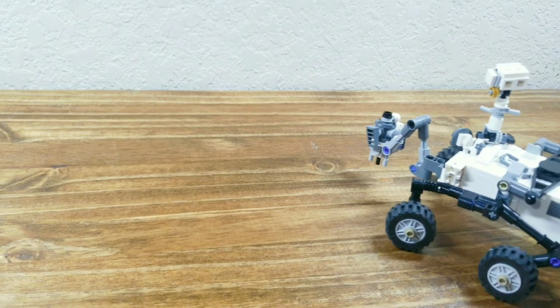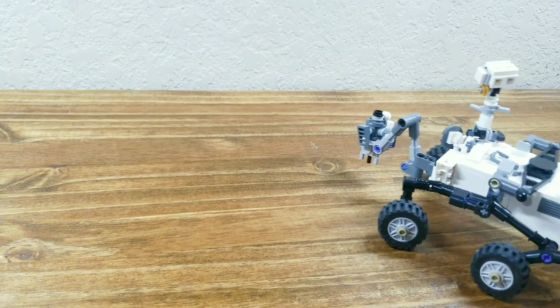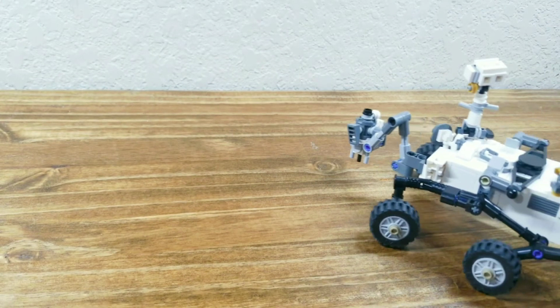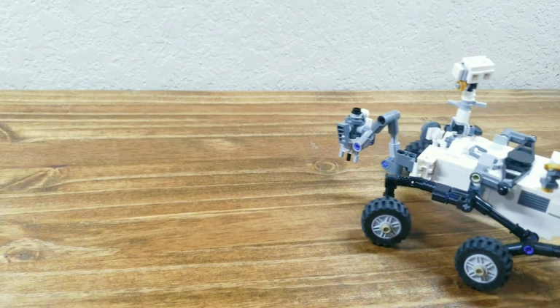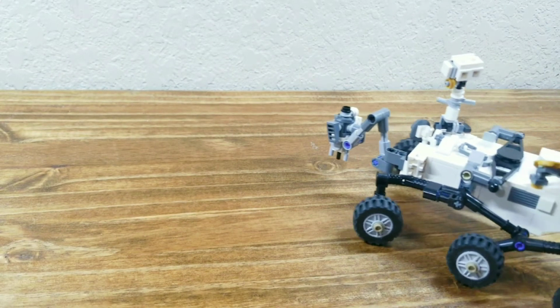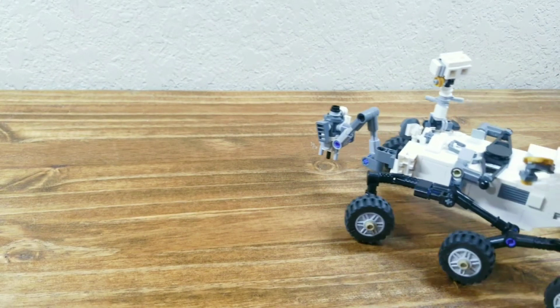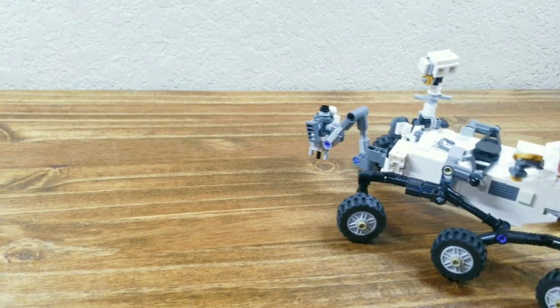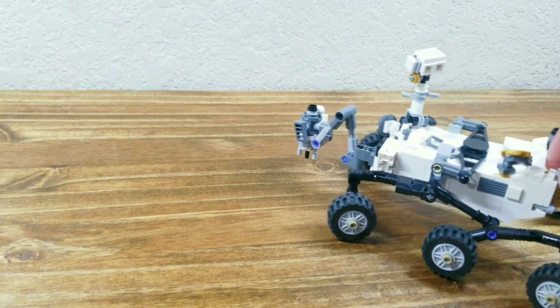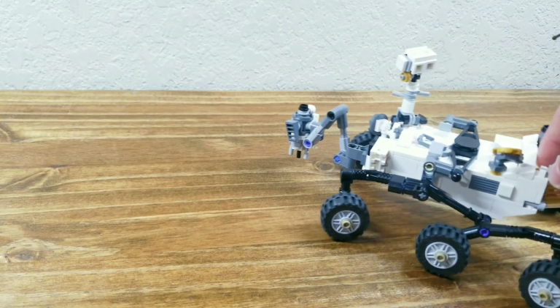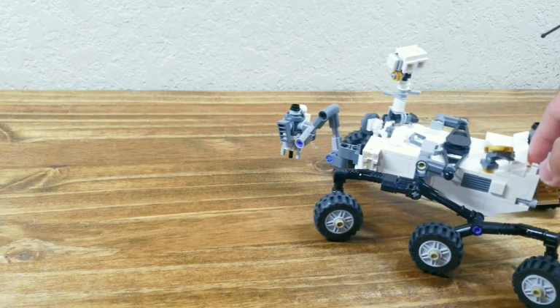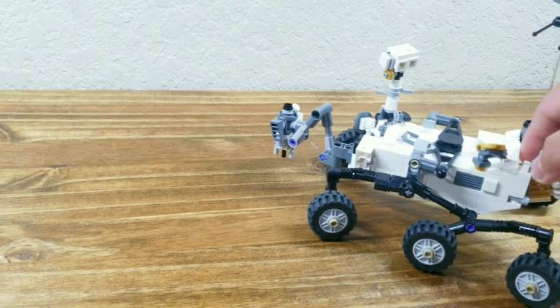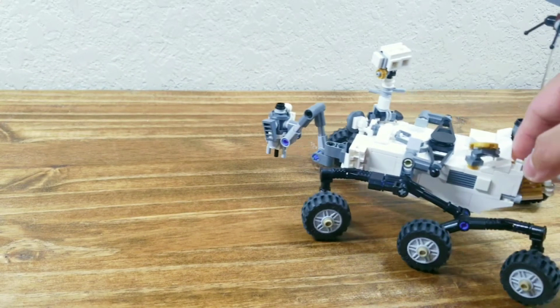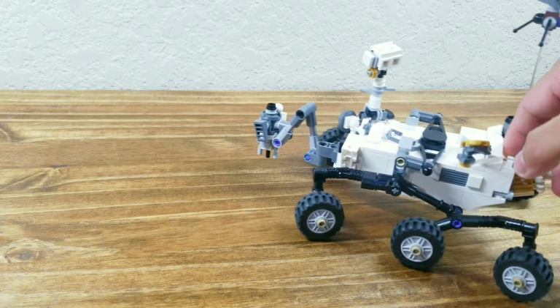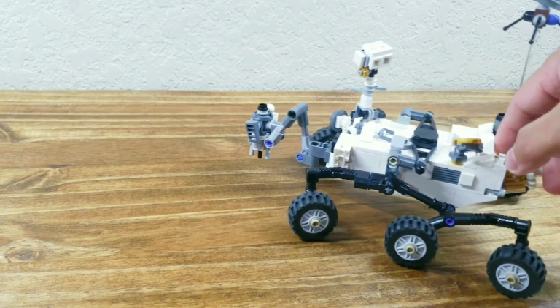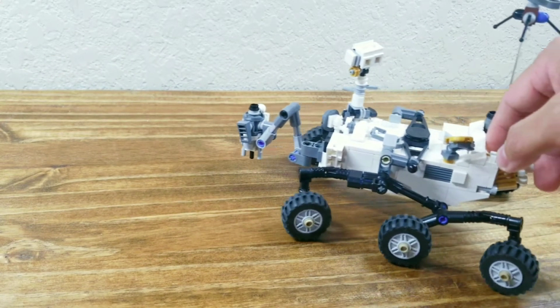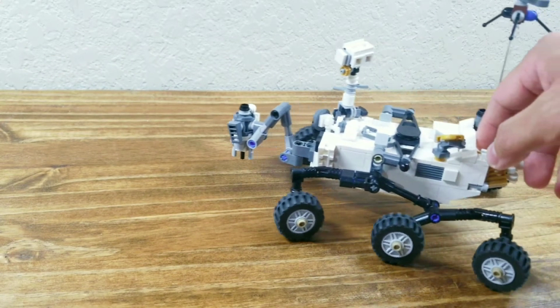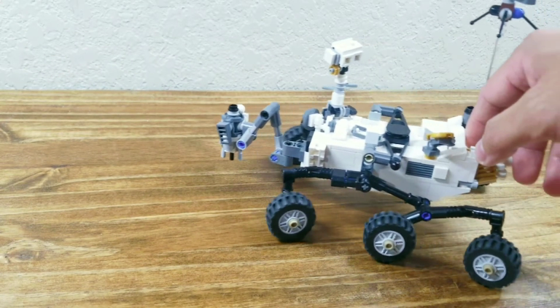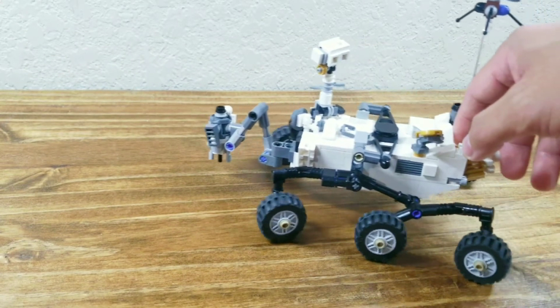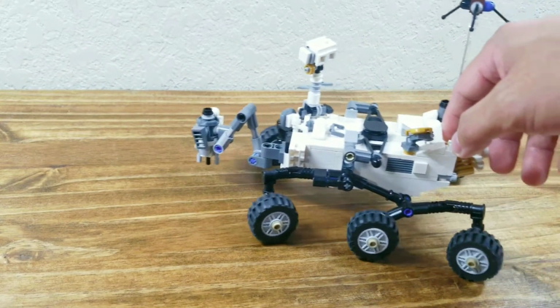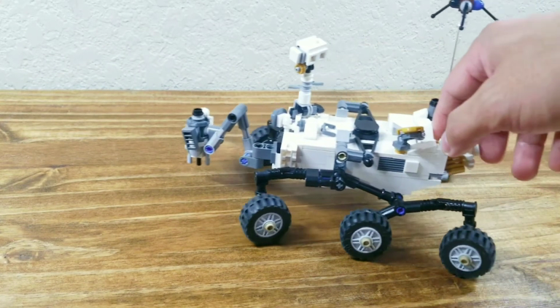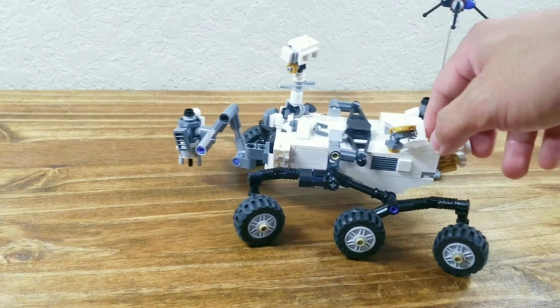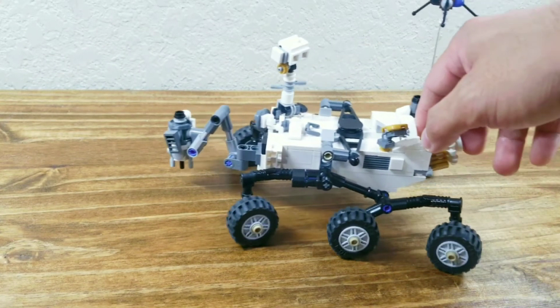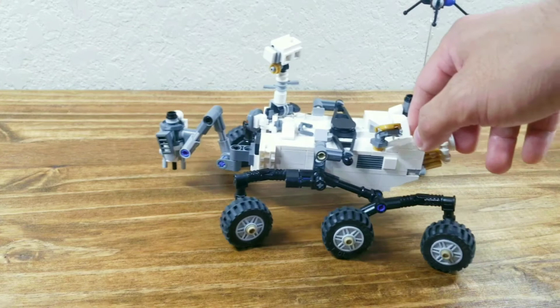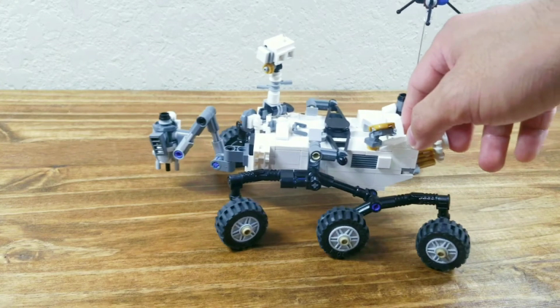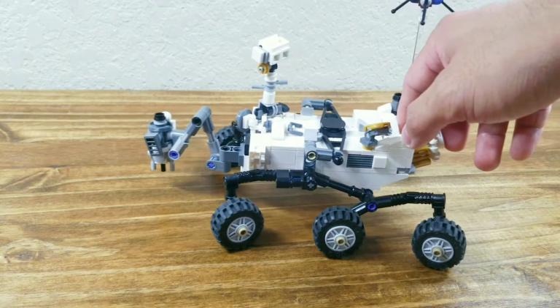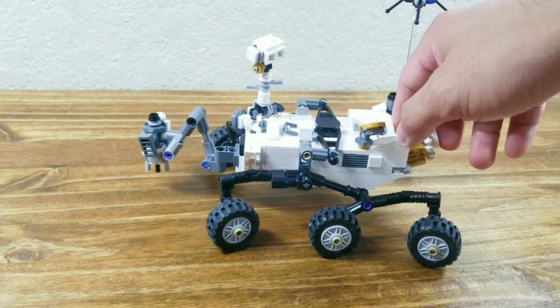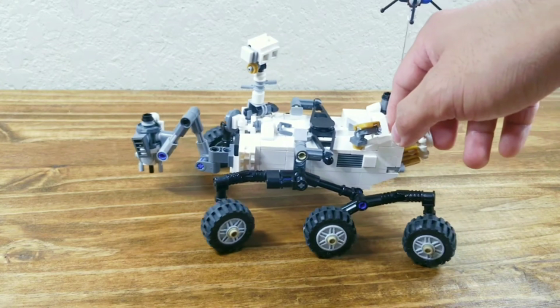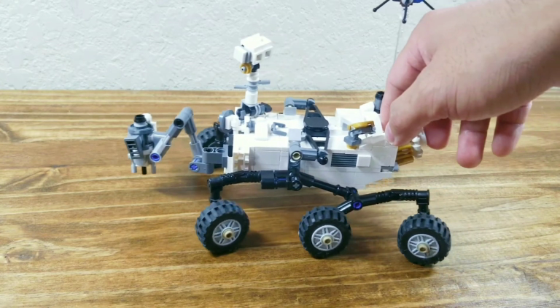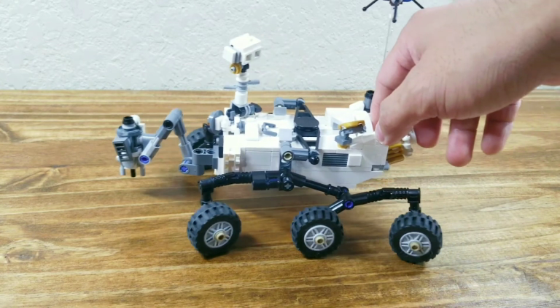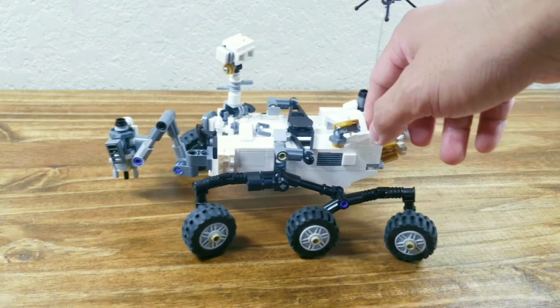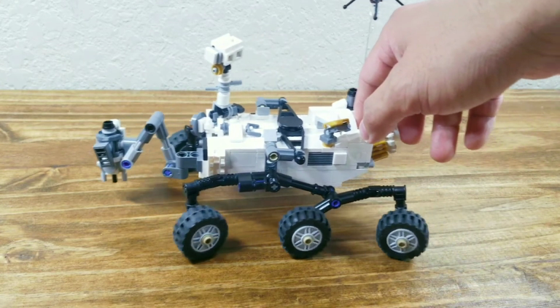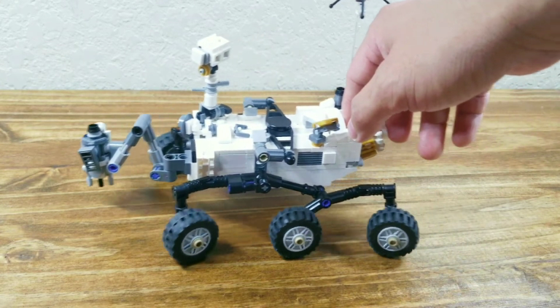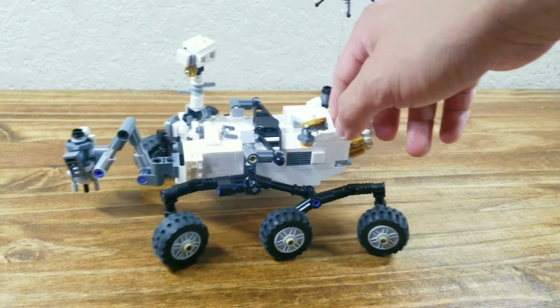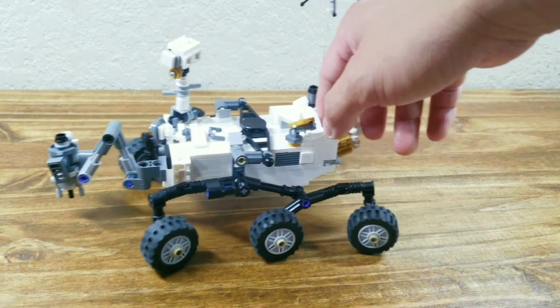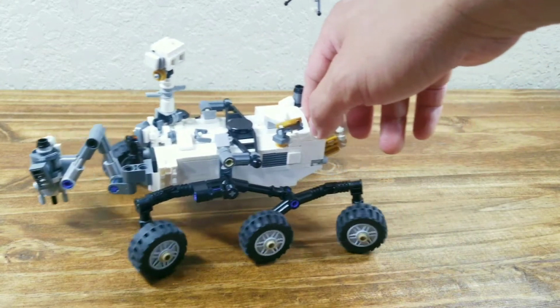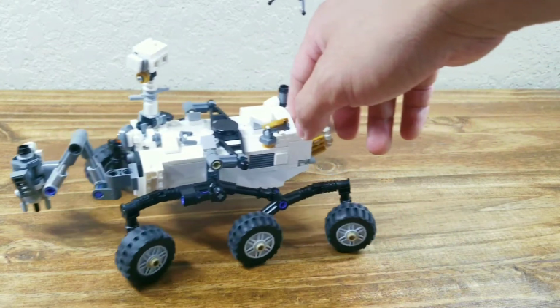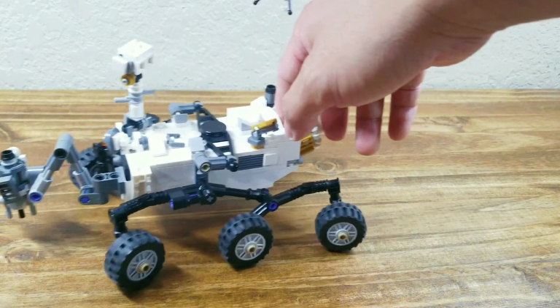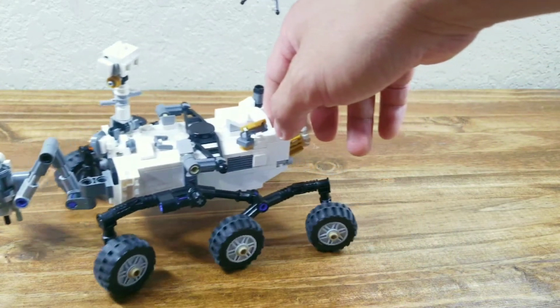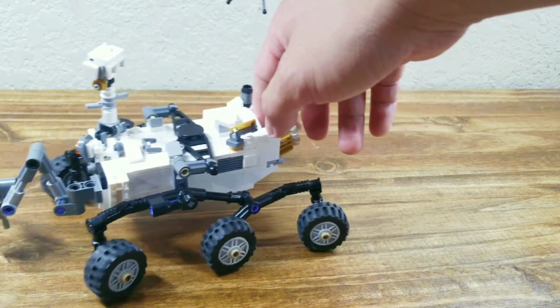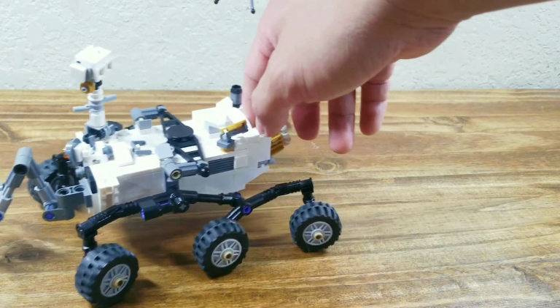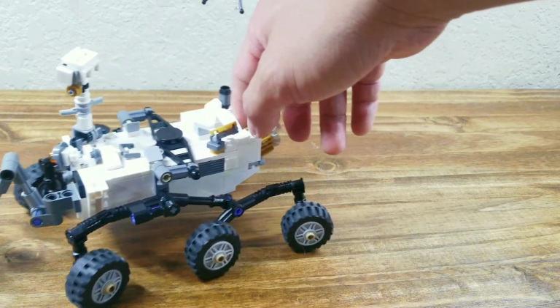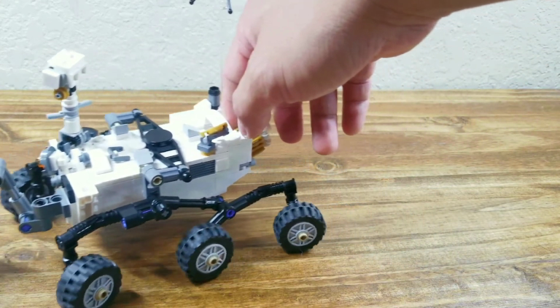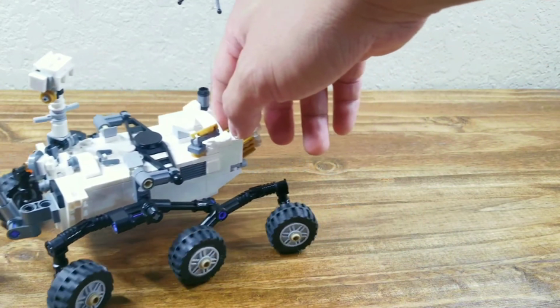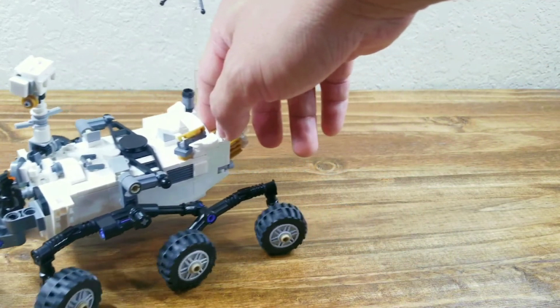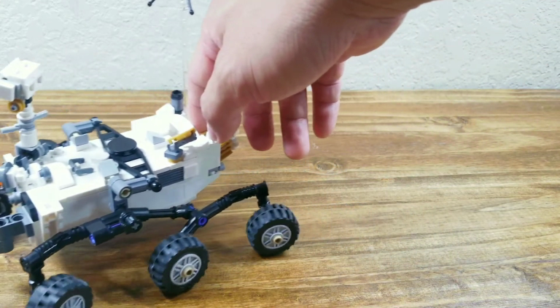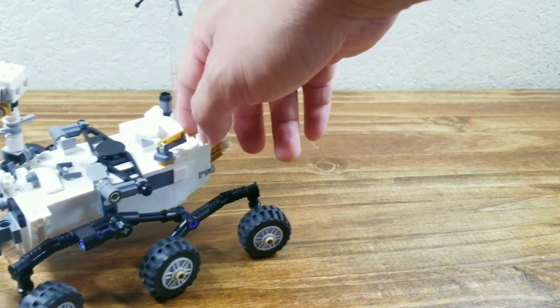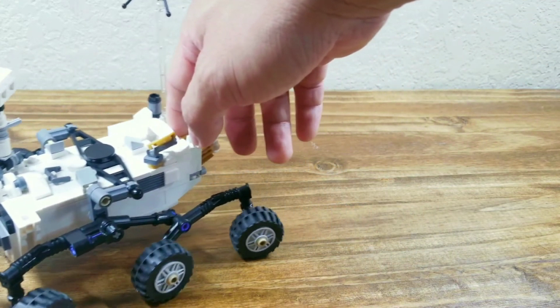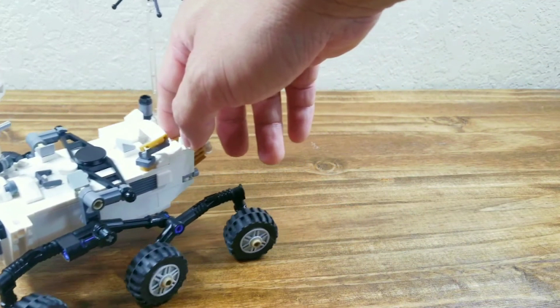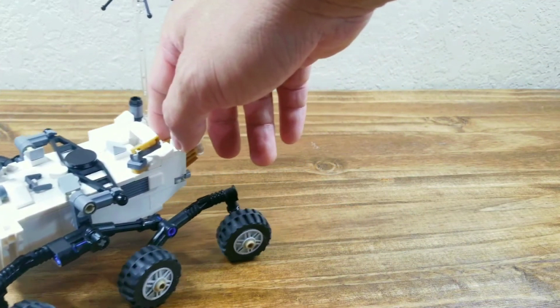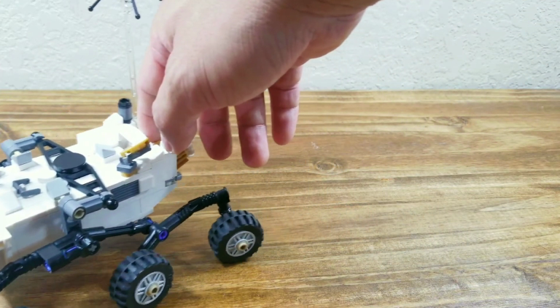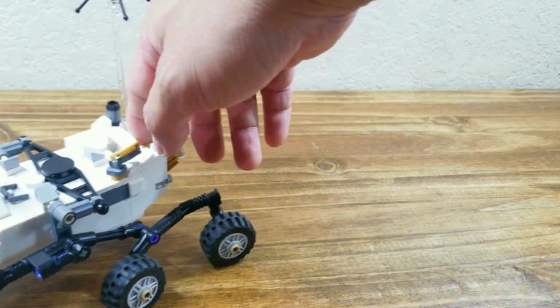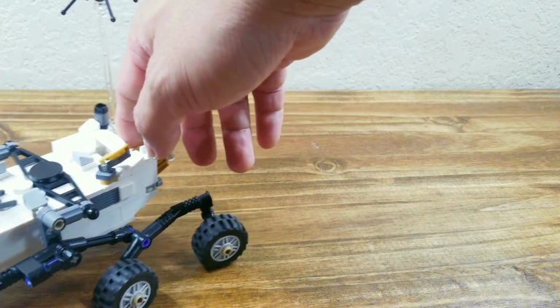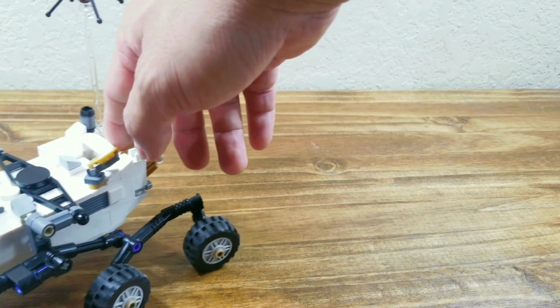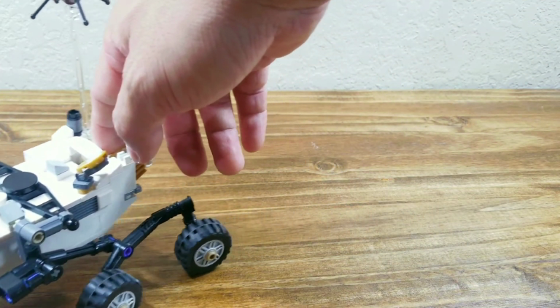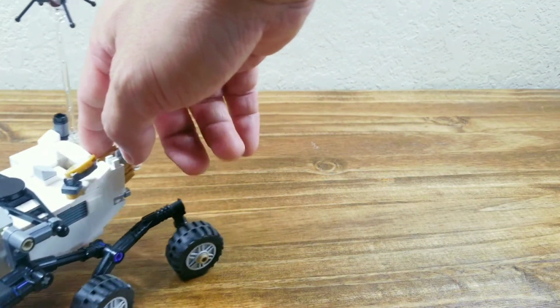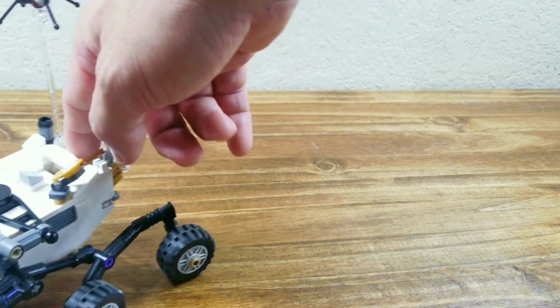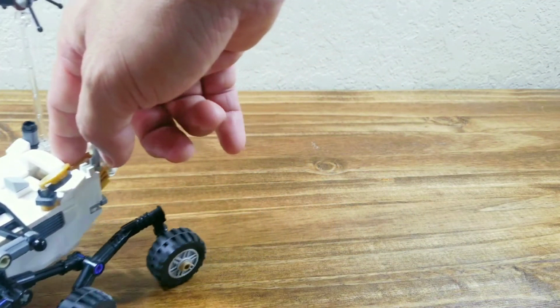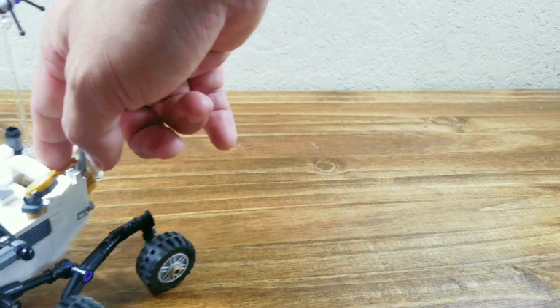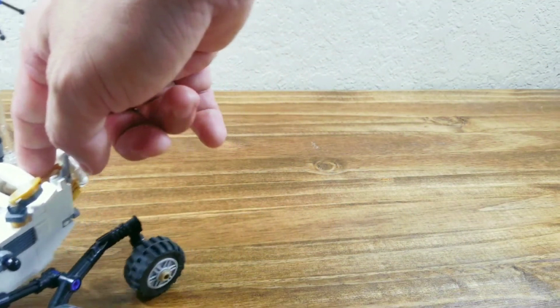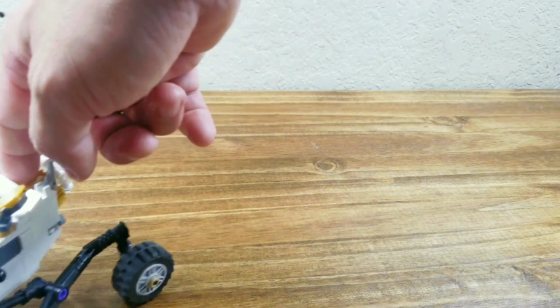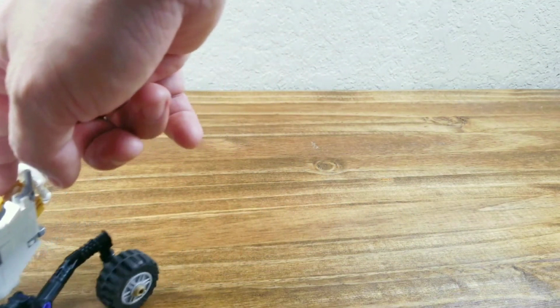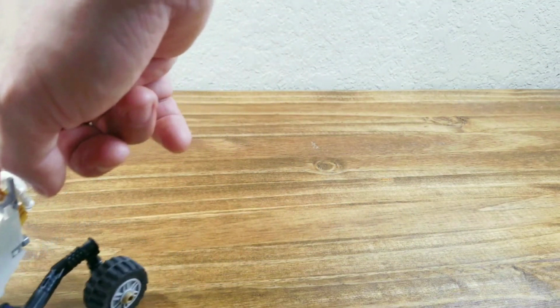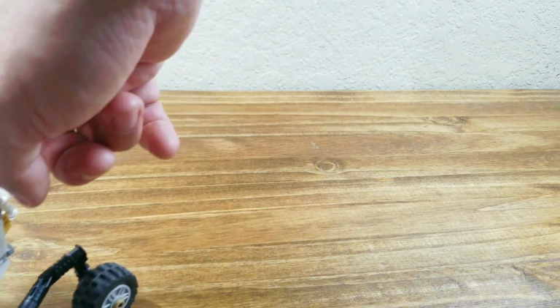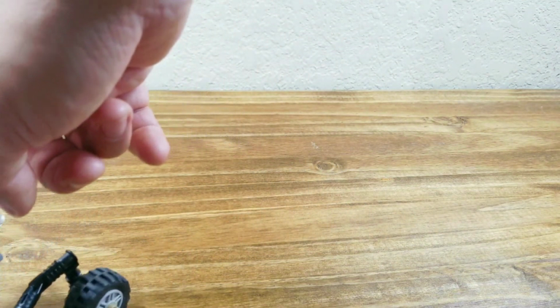That's all for my Mars rover Perseverance. Hope you enjoy, and please like and subscribe to my channel.